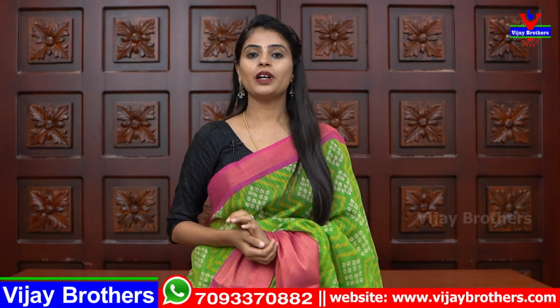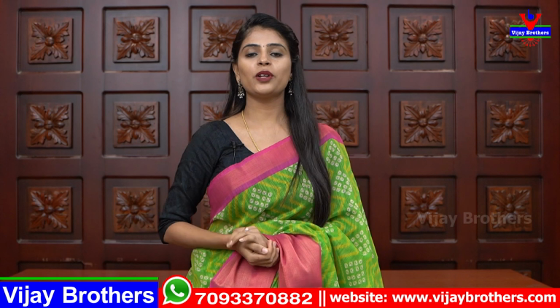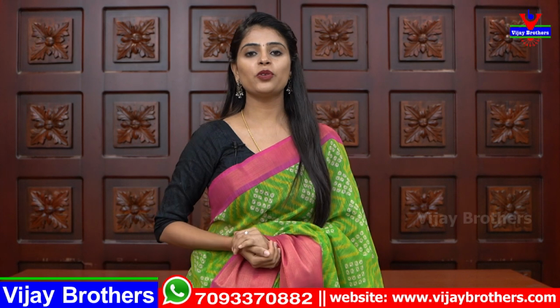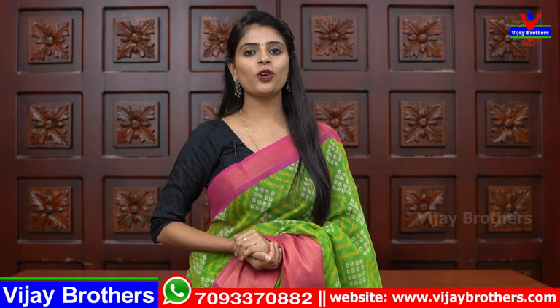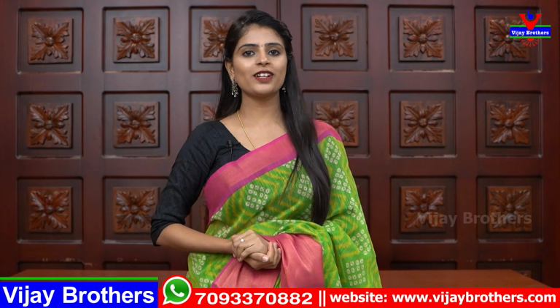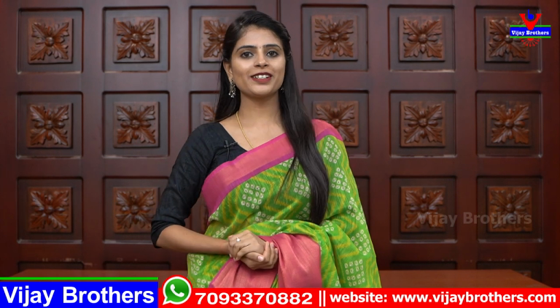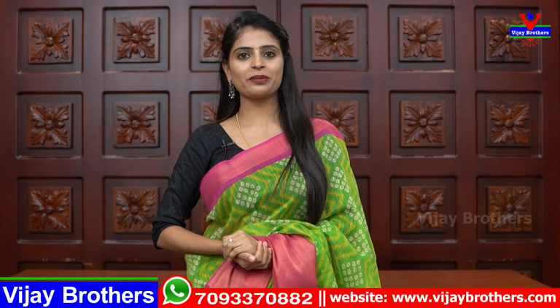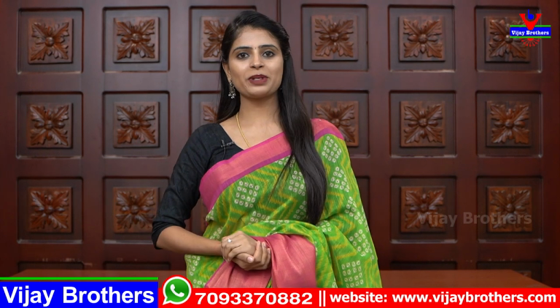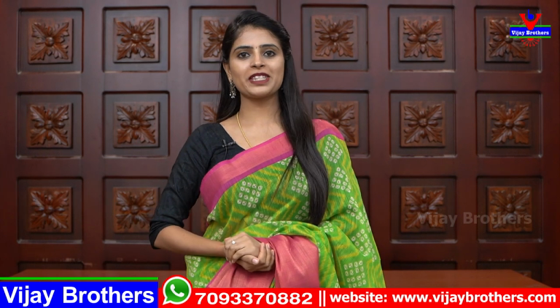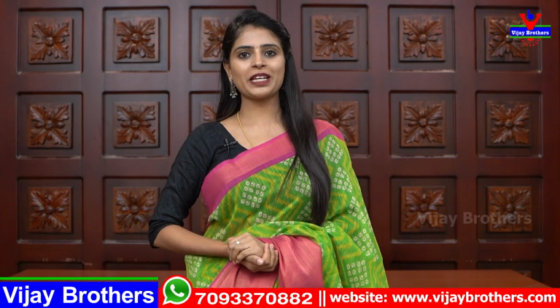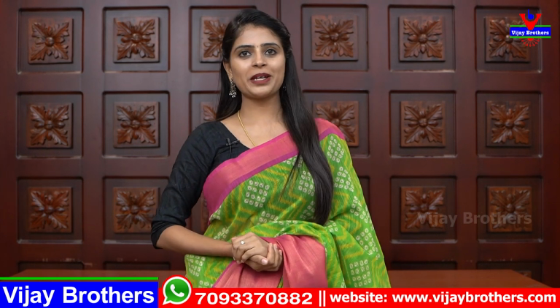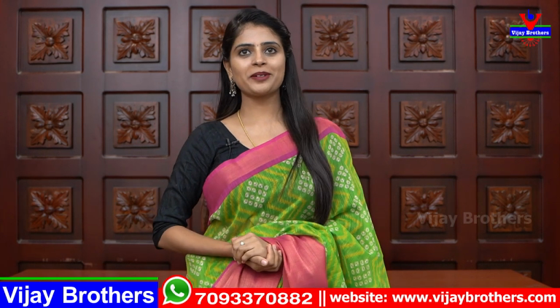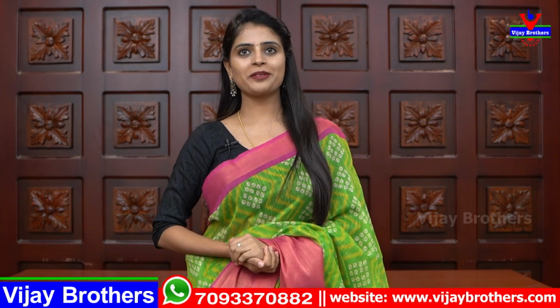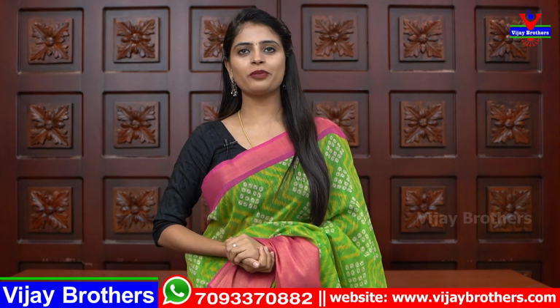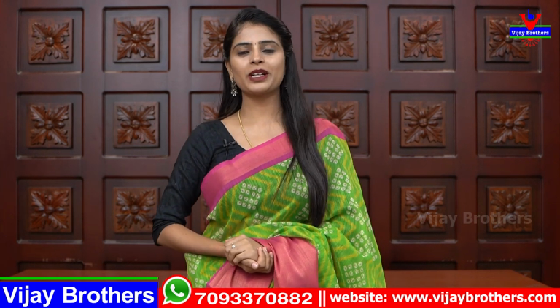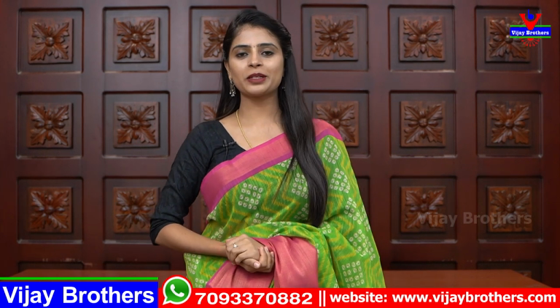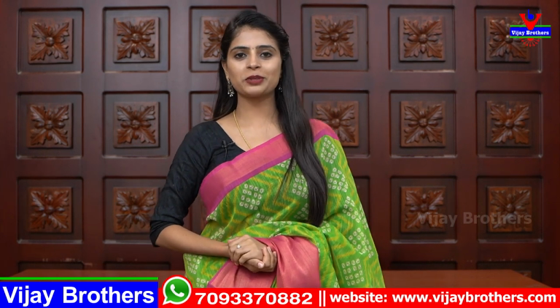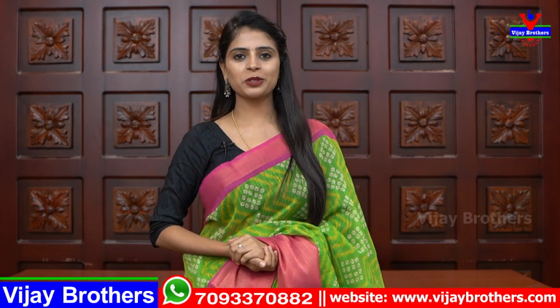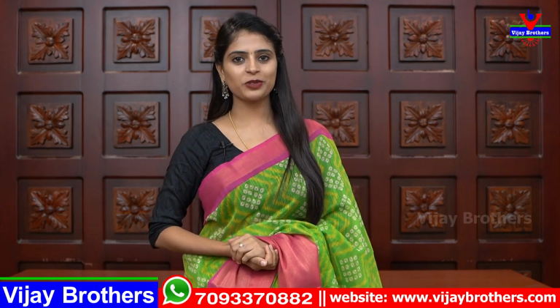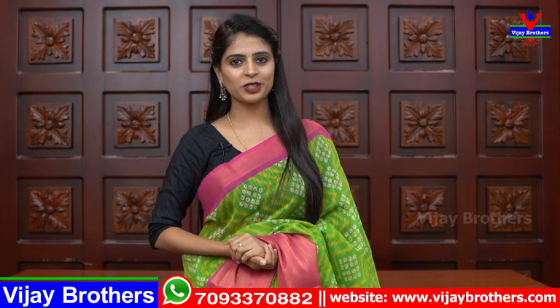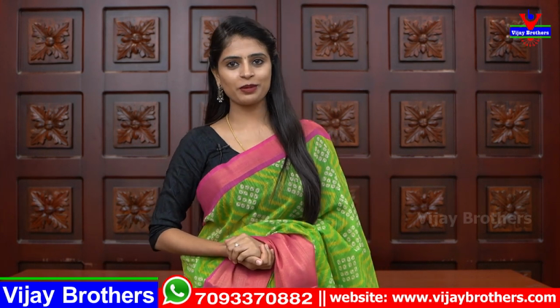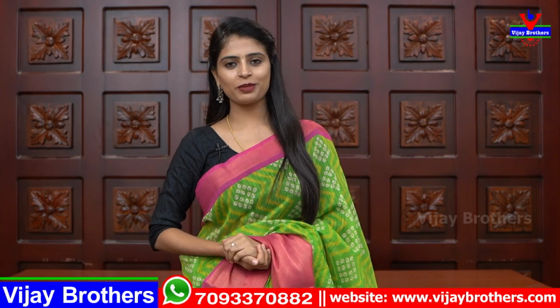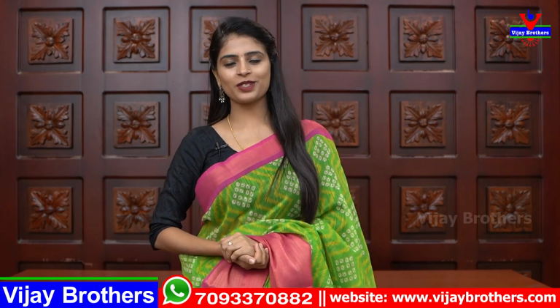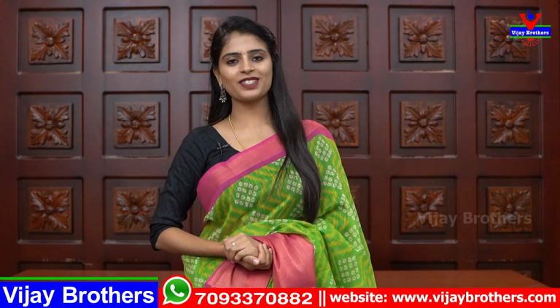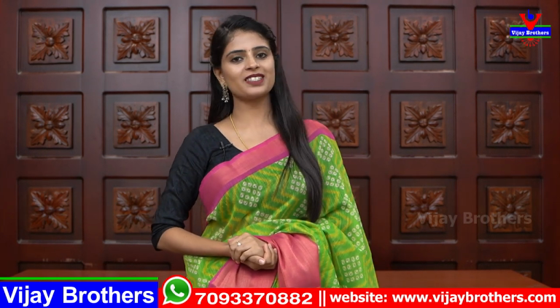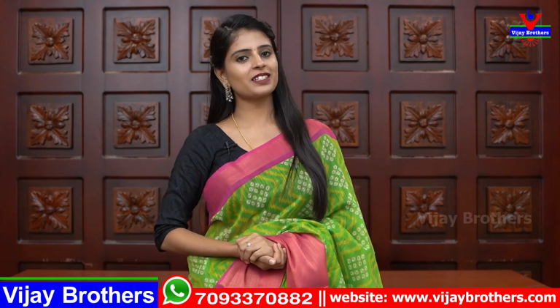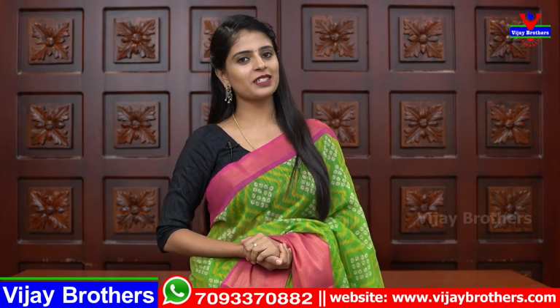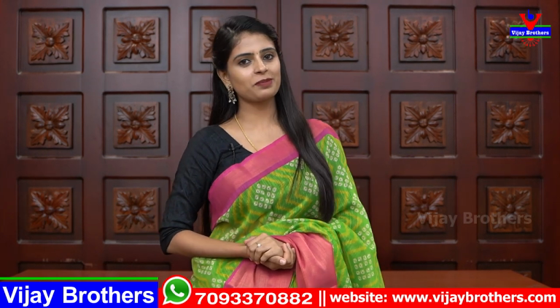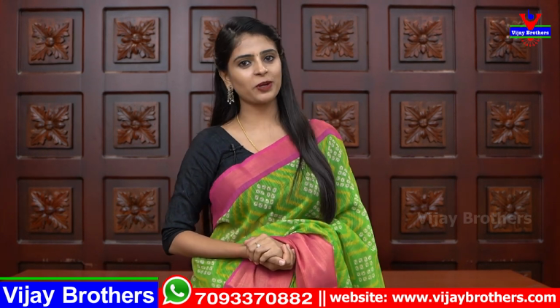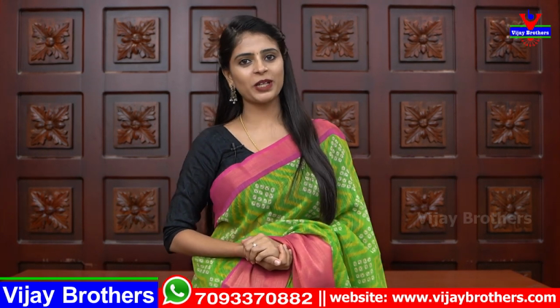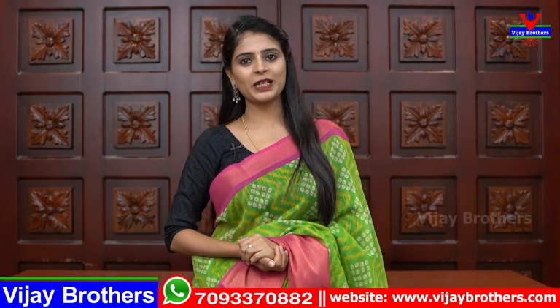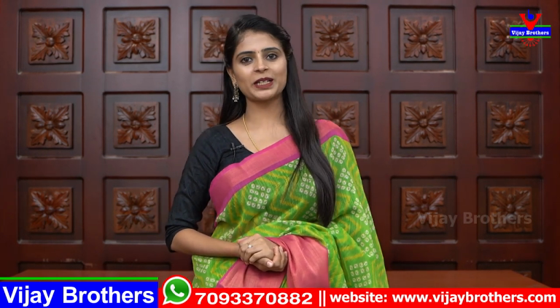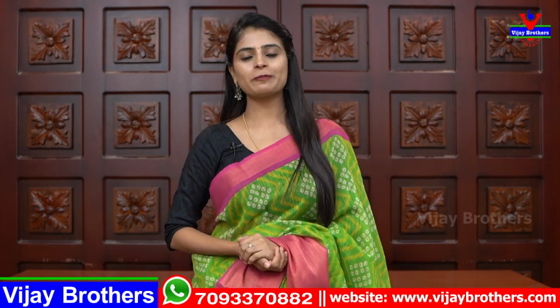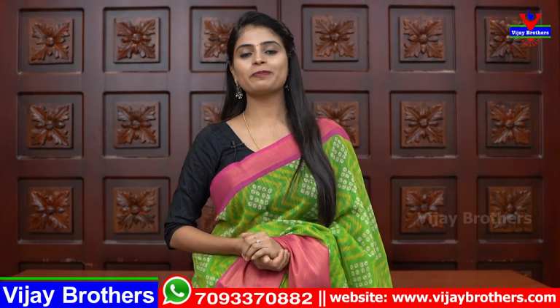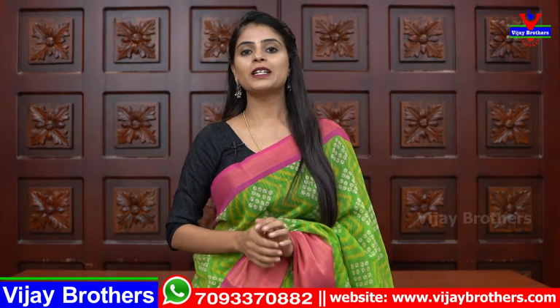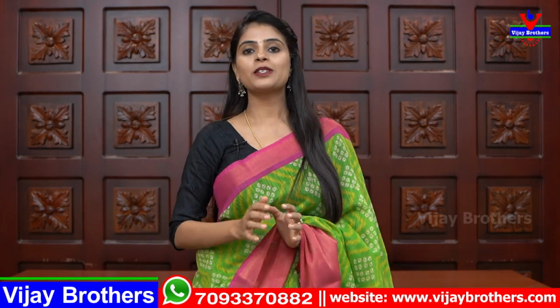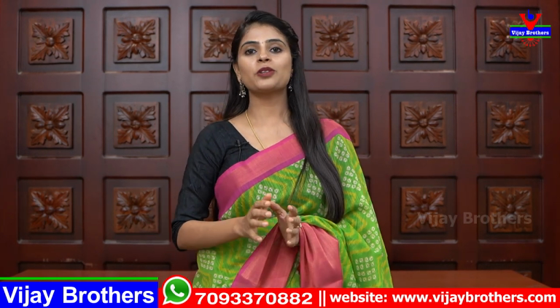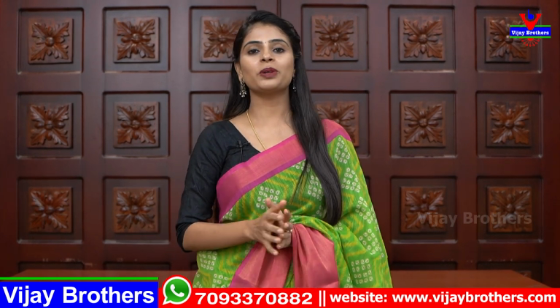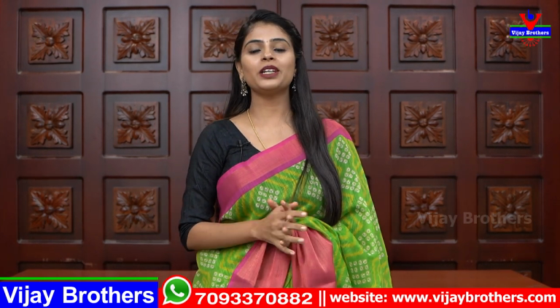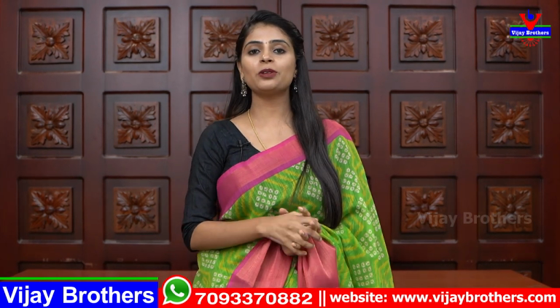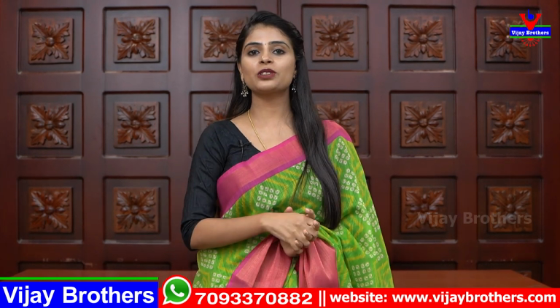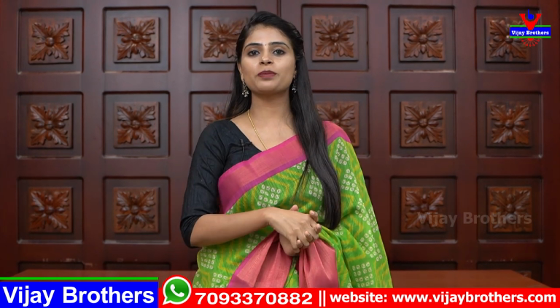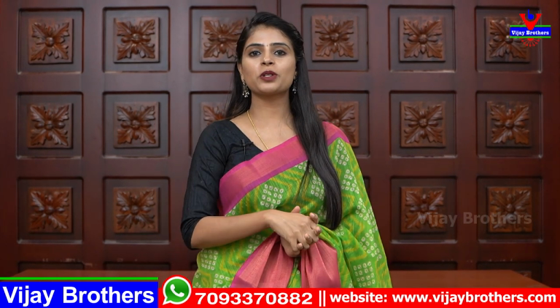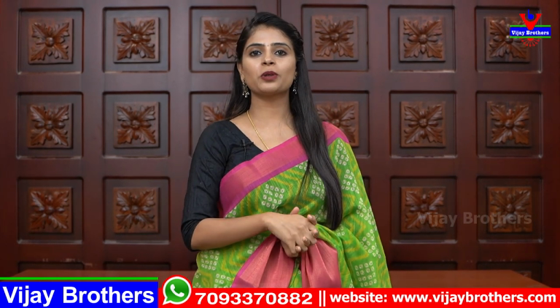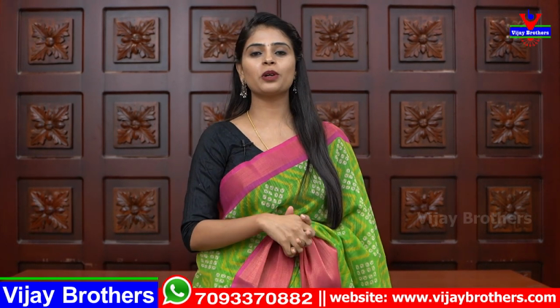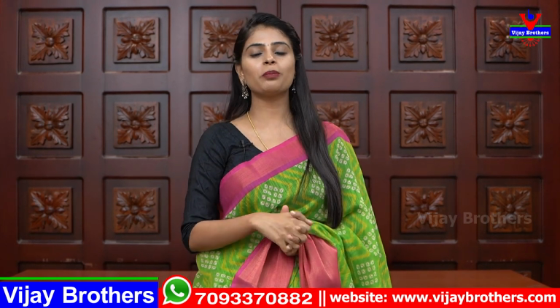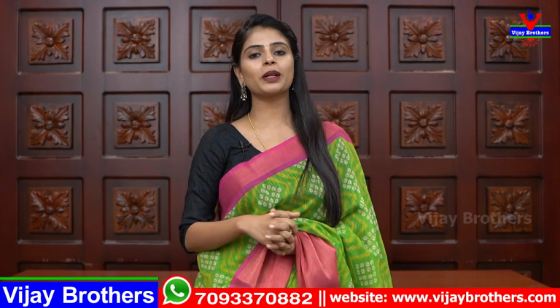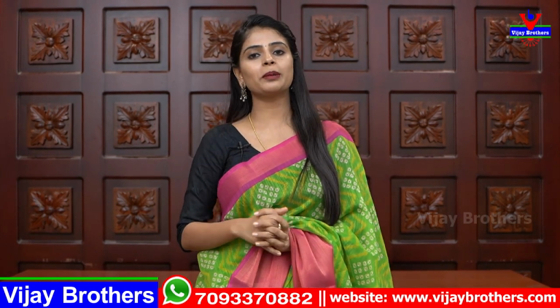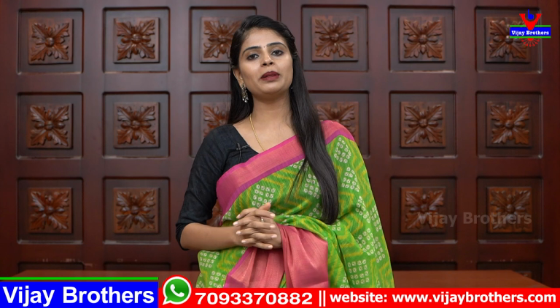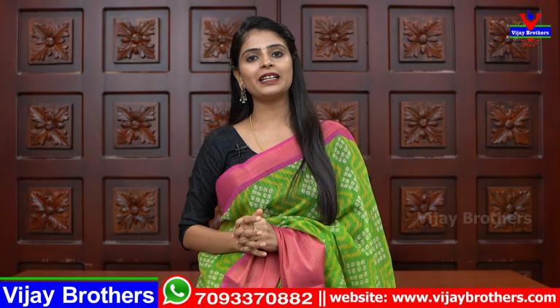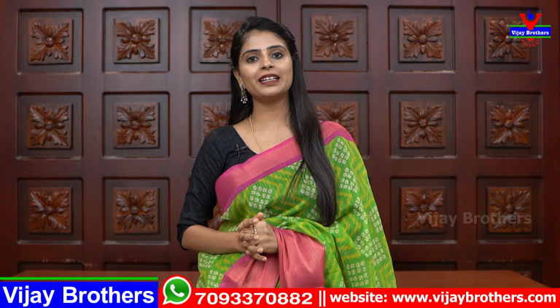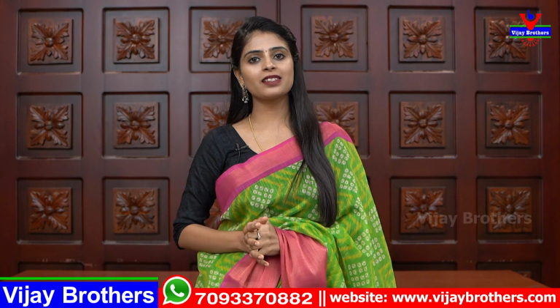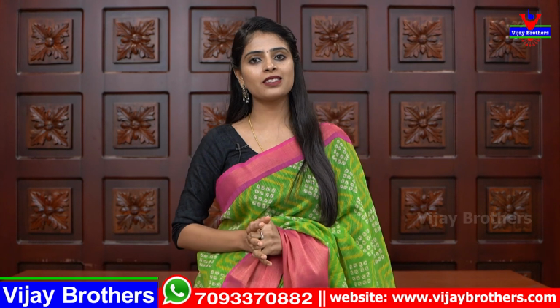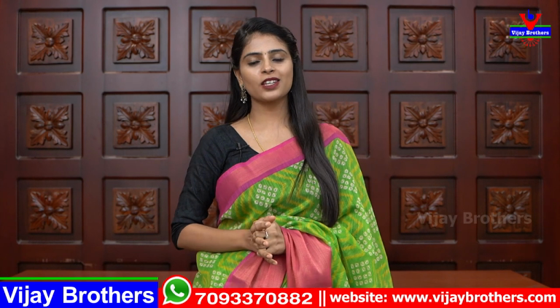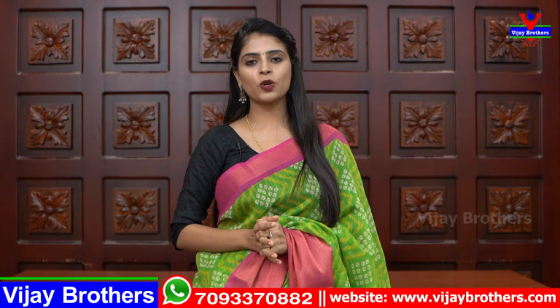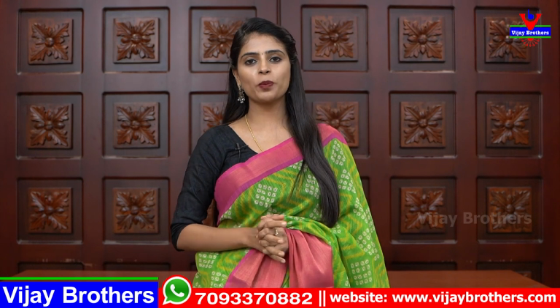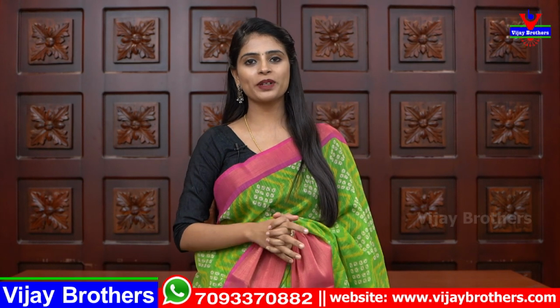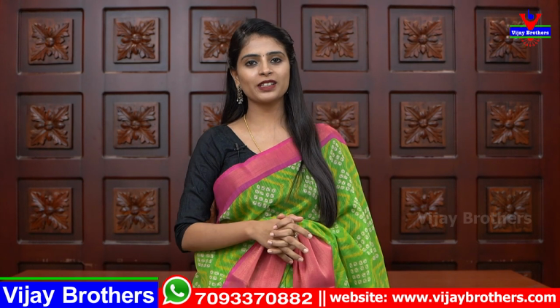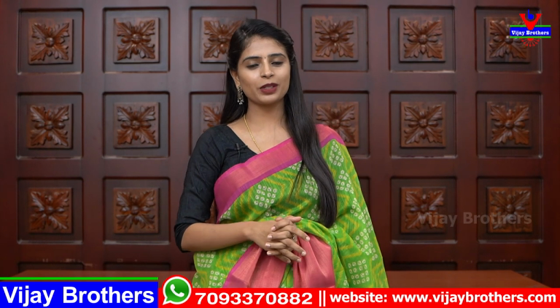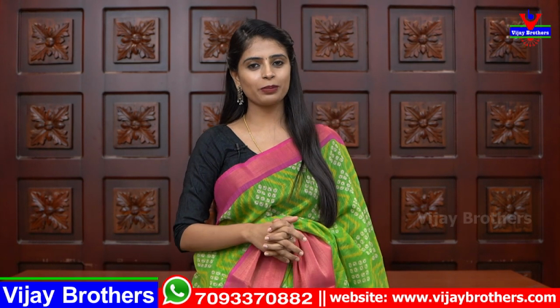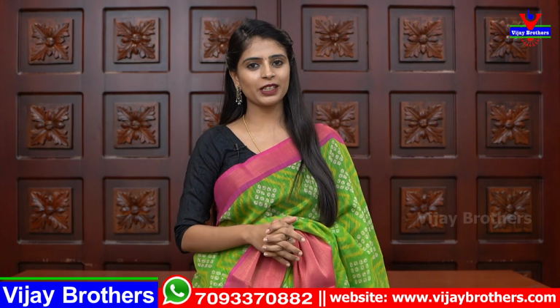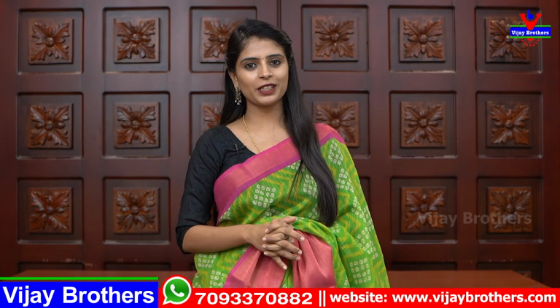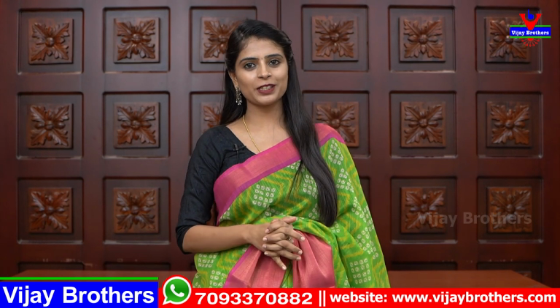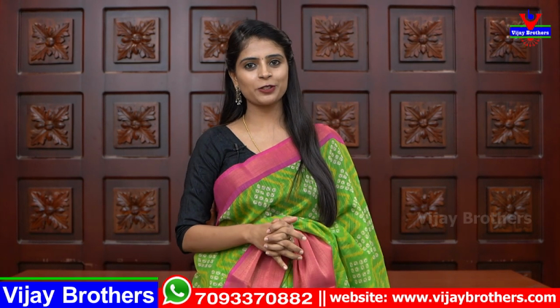Hello all, Namaste. Welcome to Vijay Brothers. This is Monica. So, in this episode, I will start with linen silk printed material.